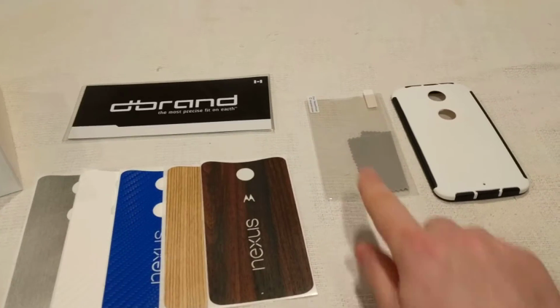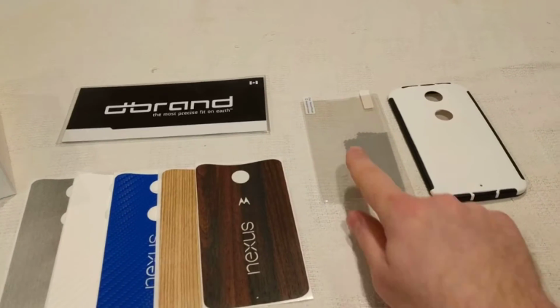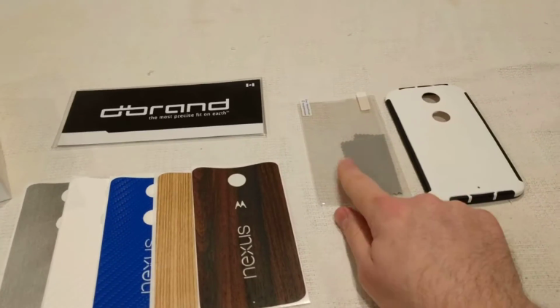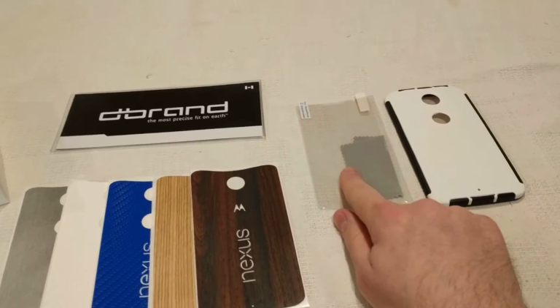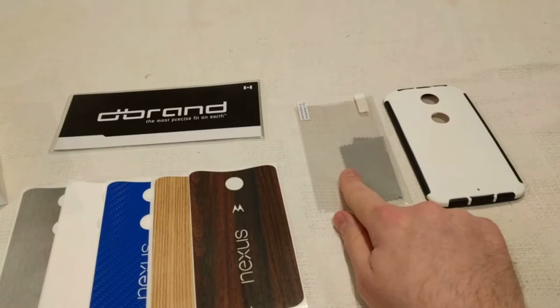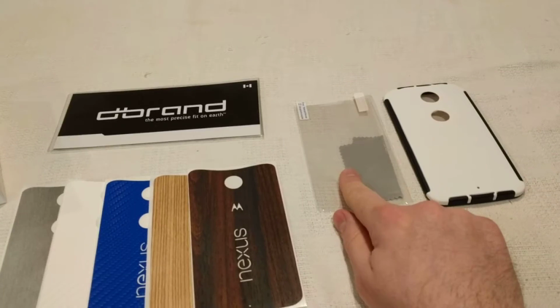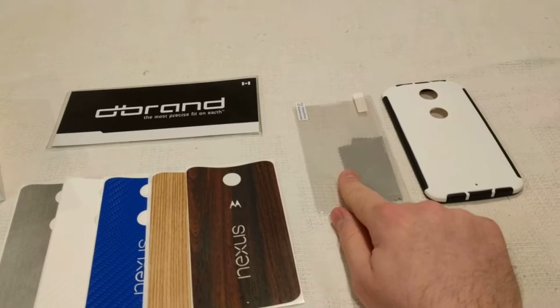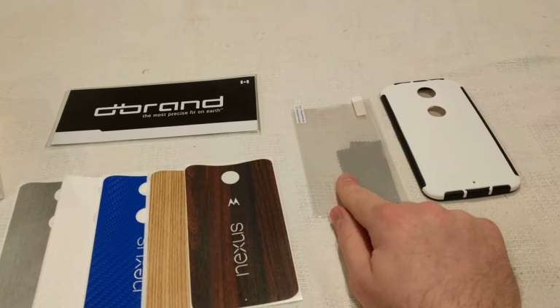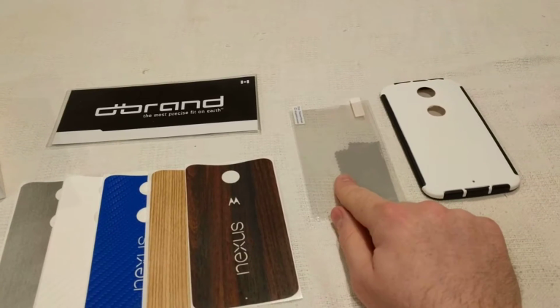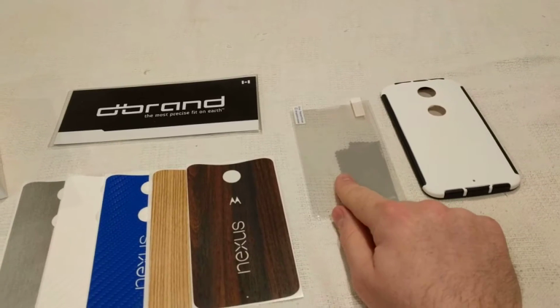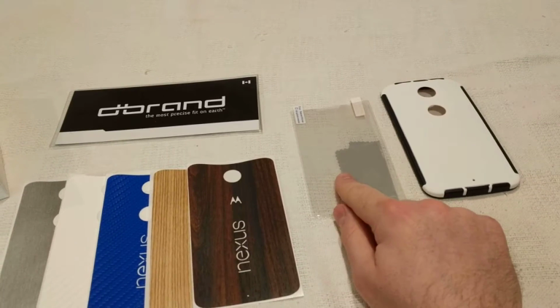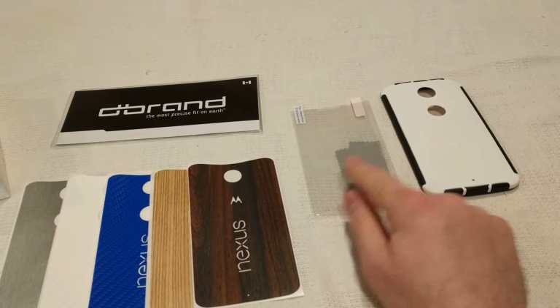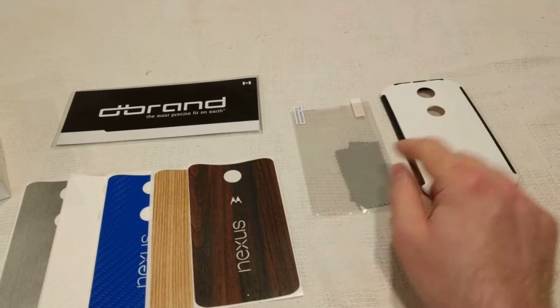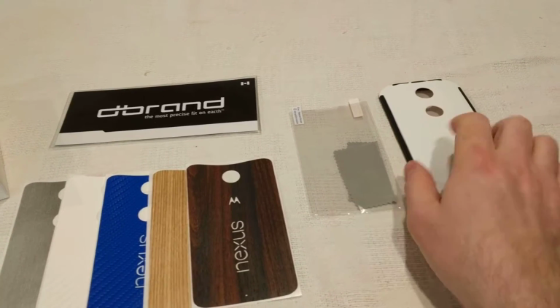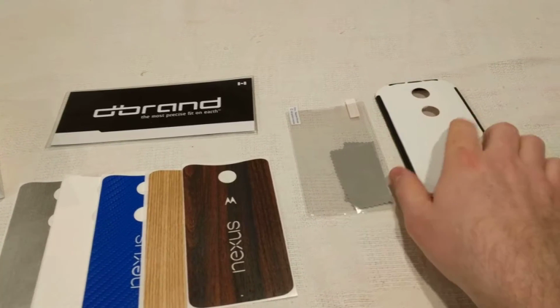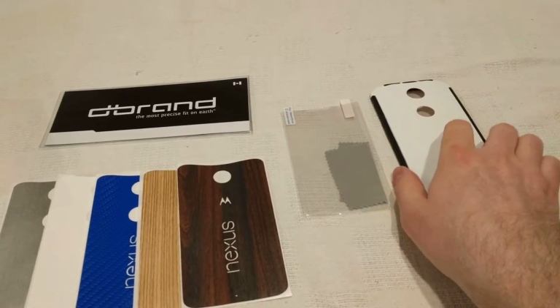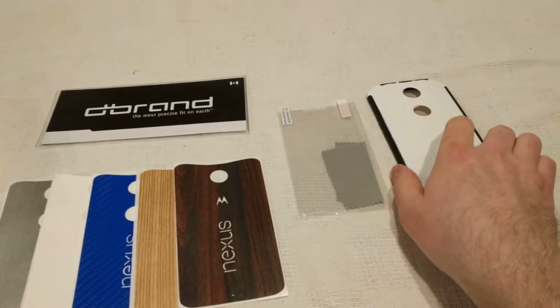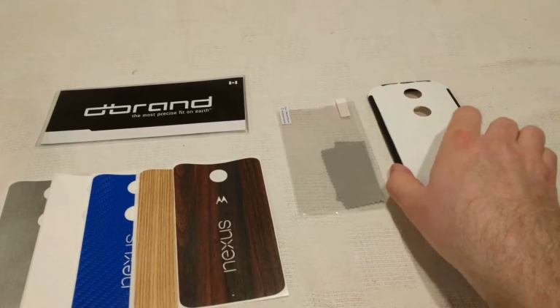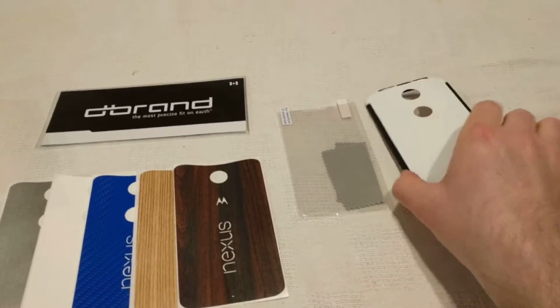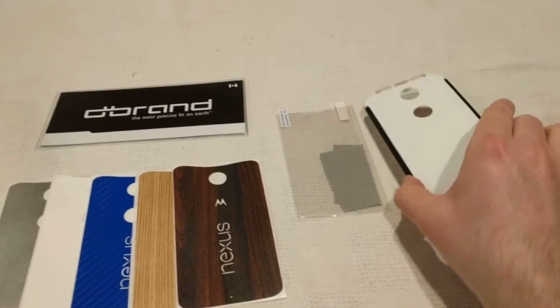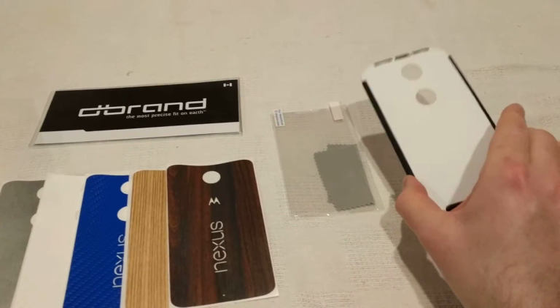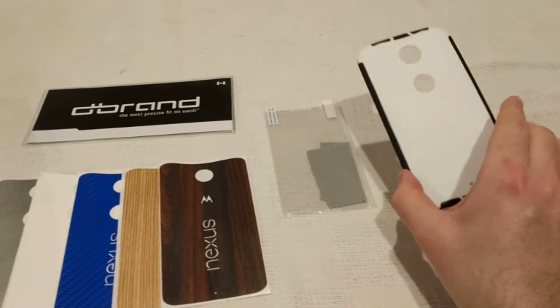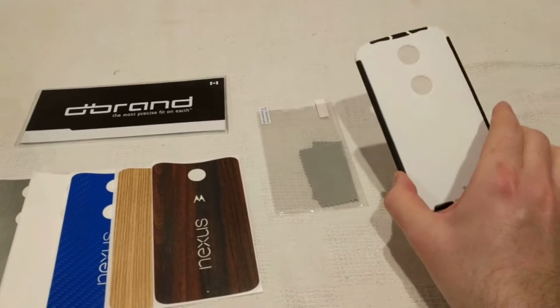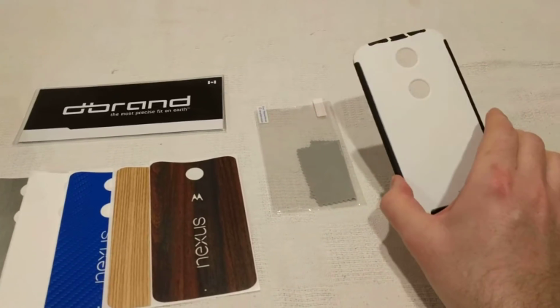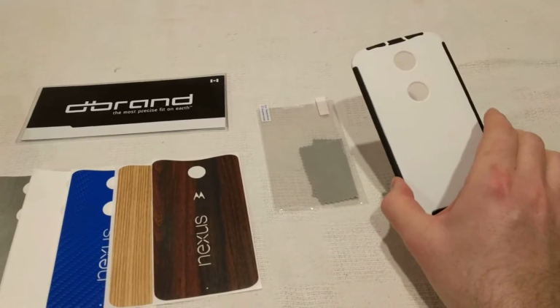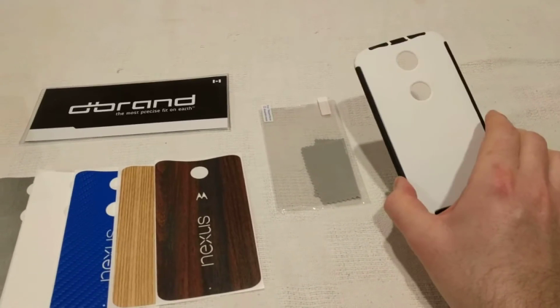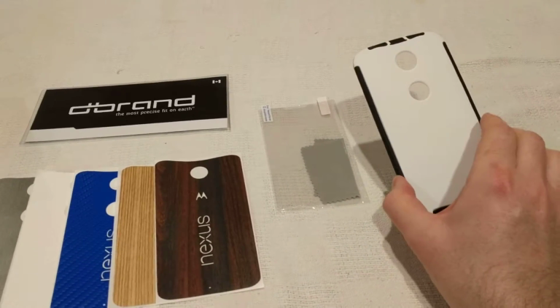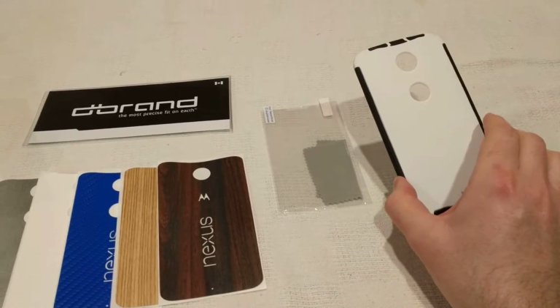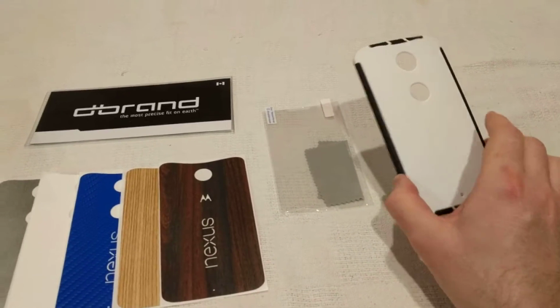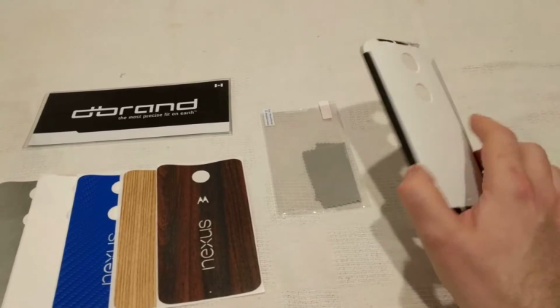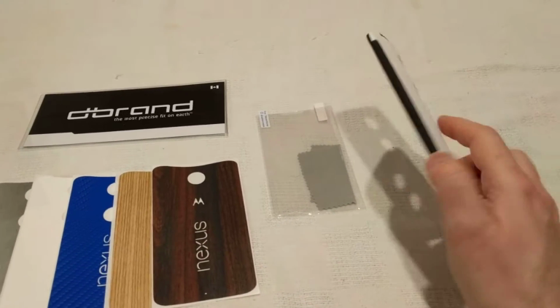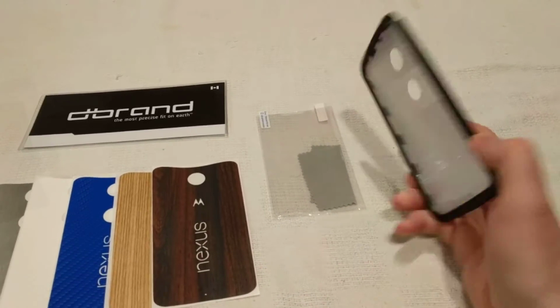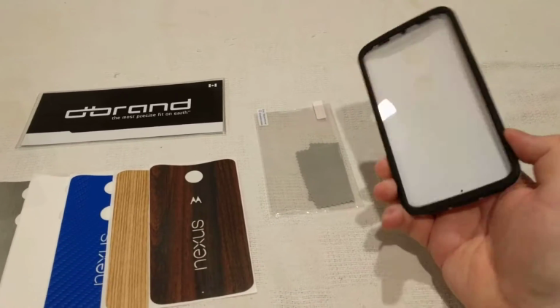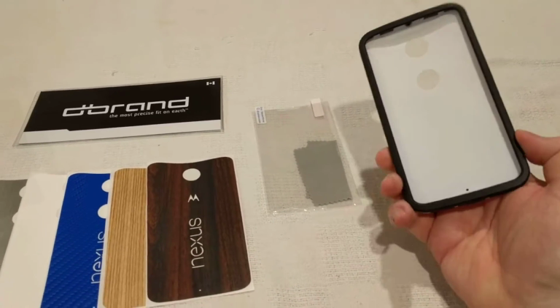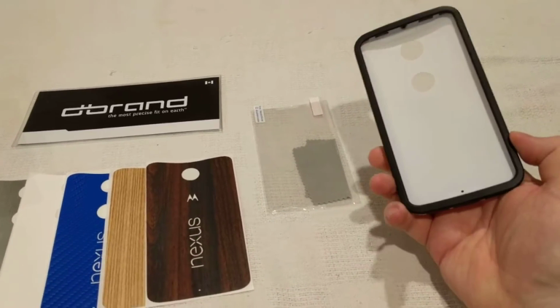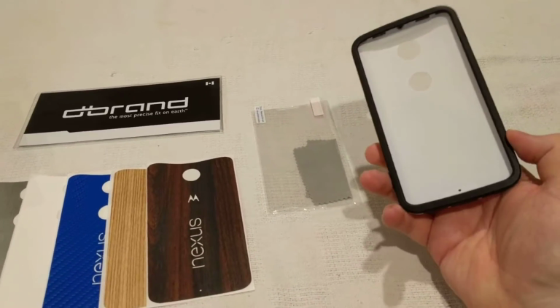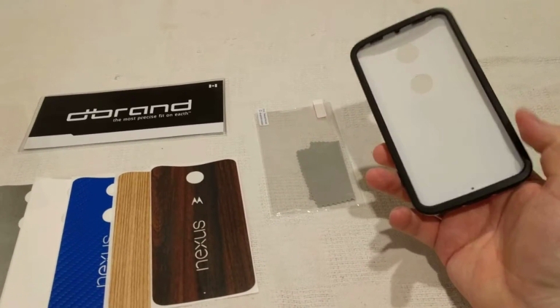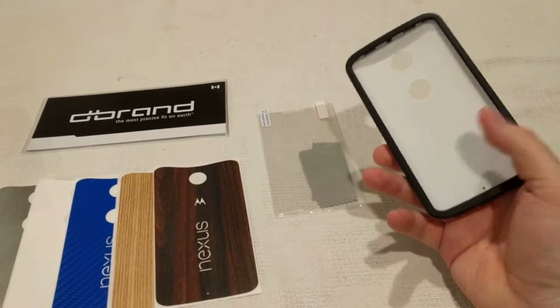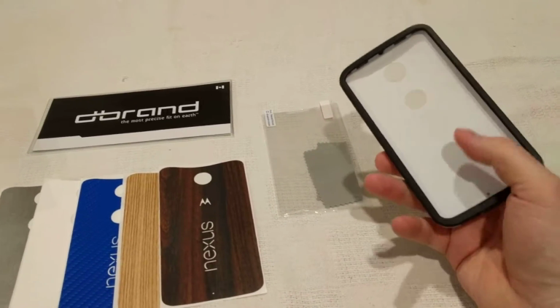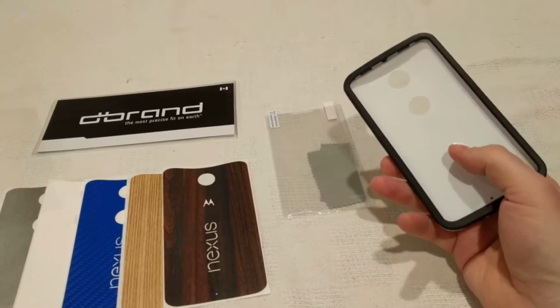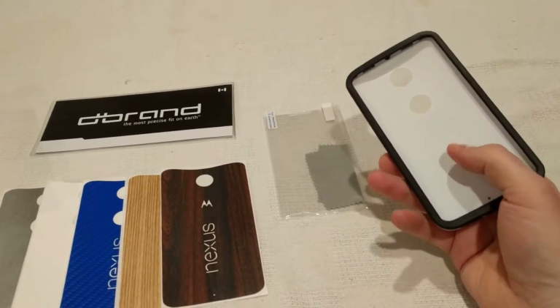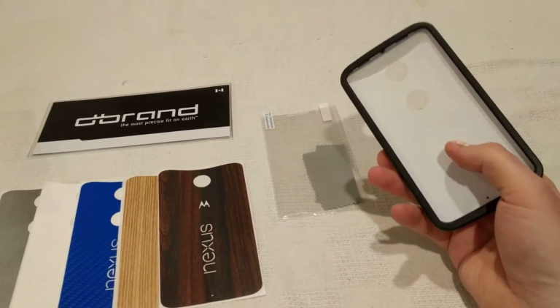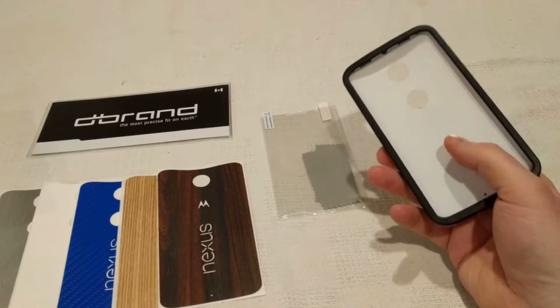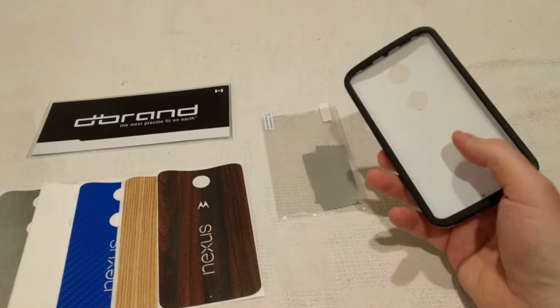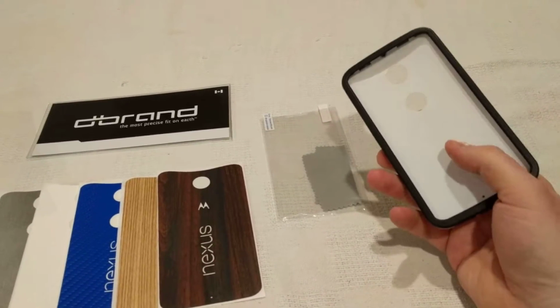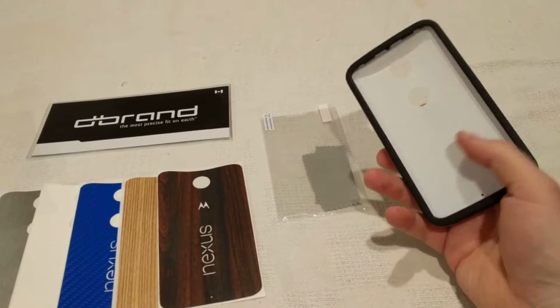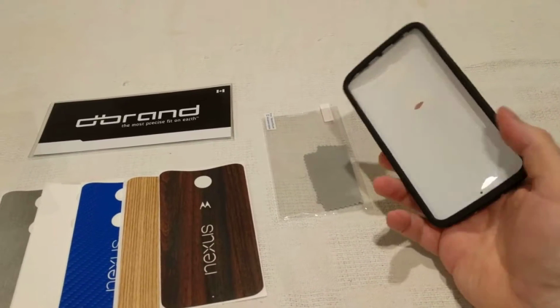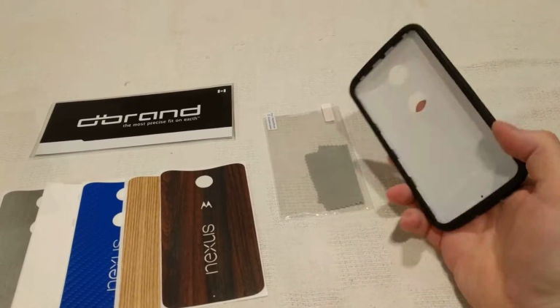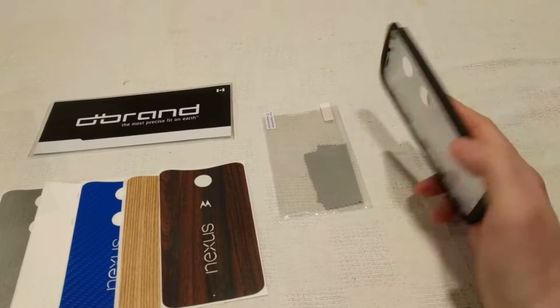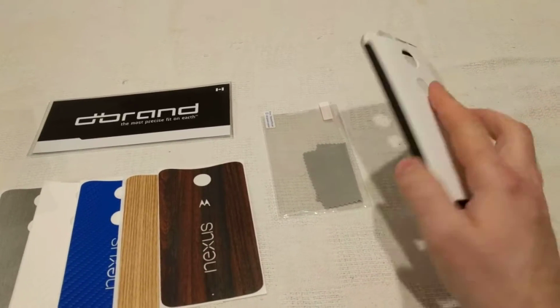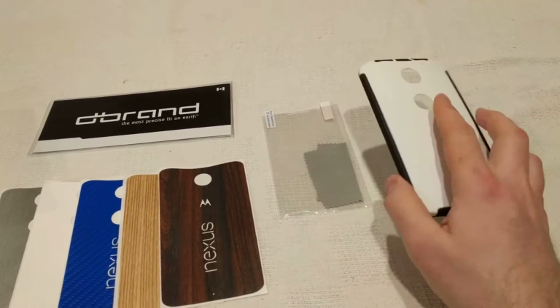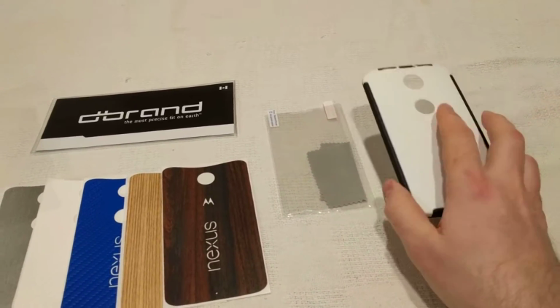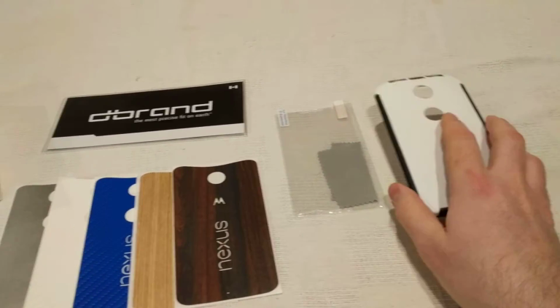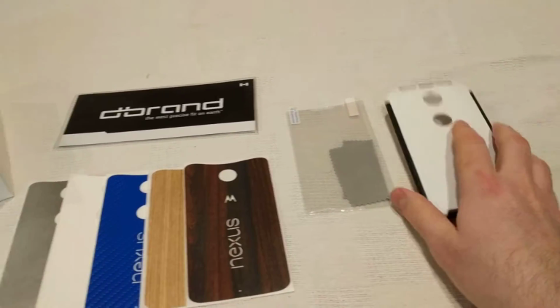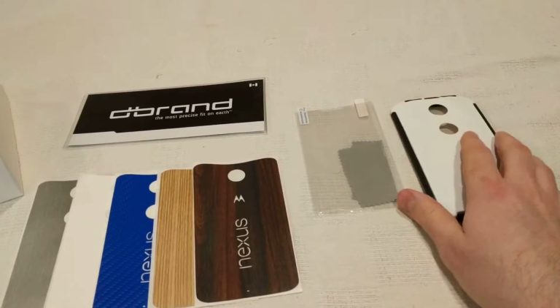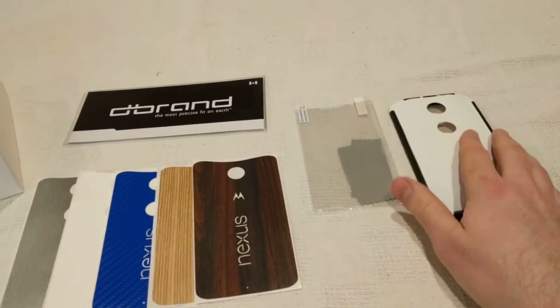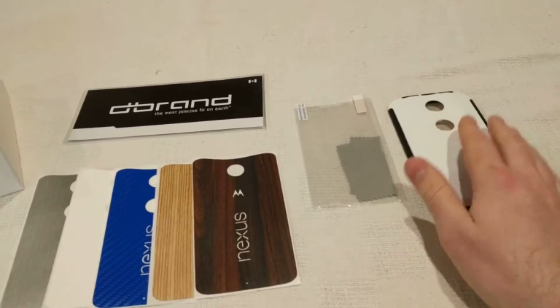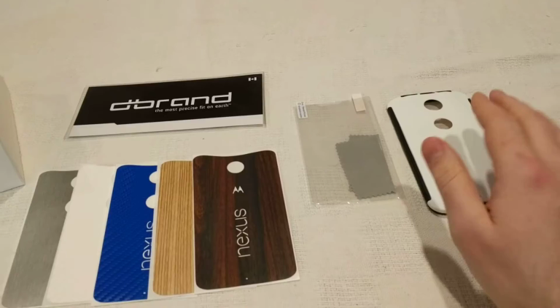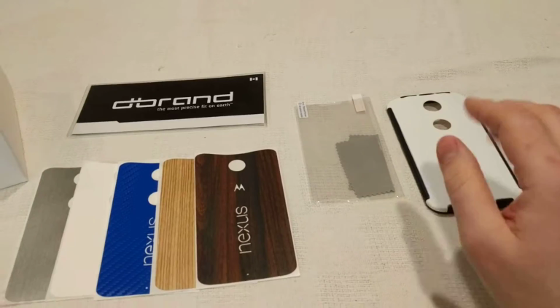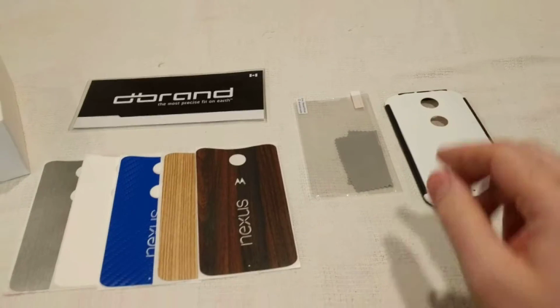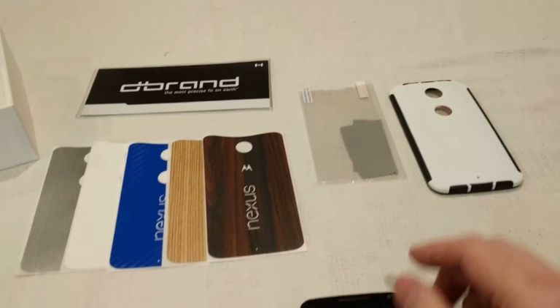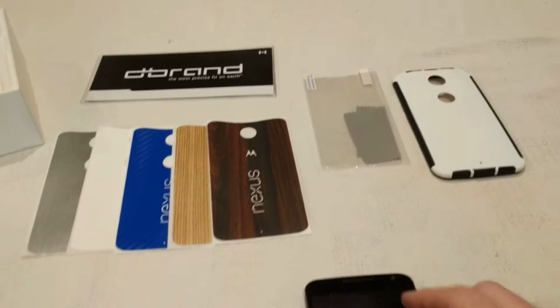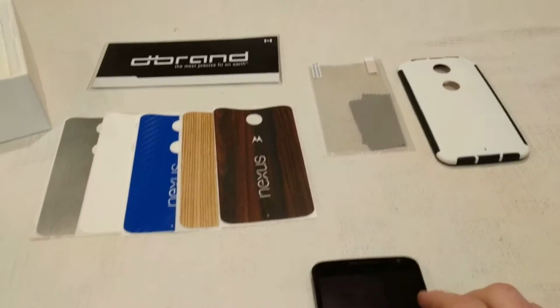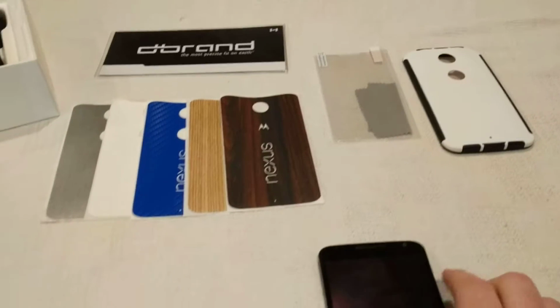You'll get a screen protector as well as a brand new case — never been used, either one.